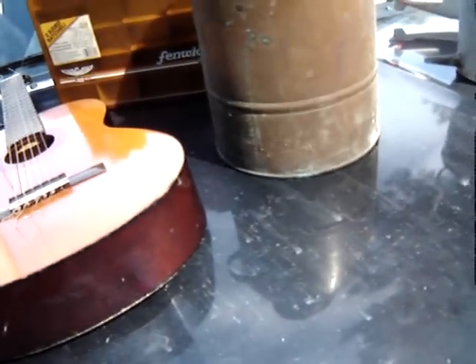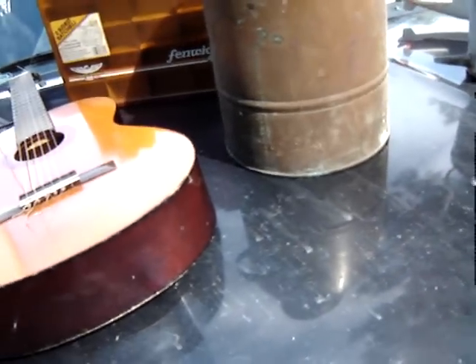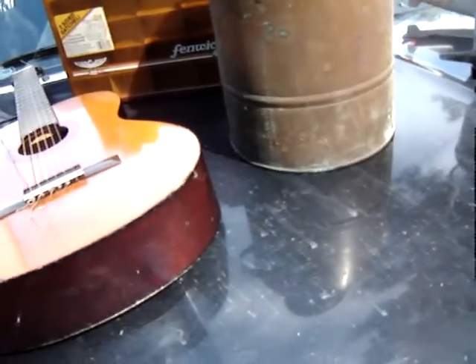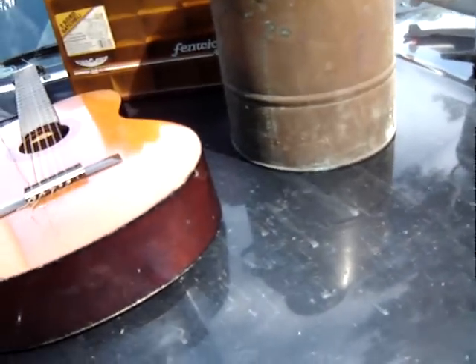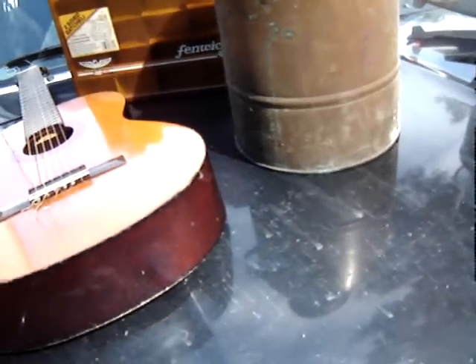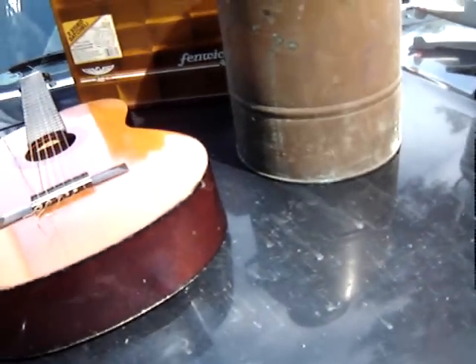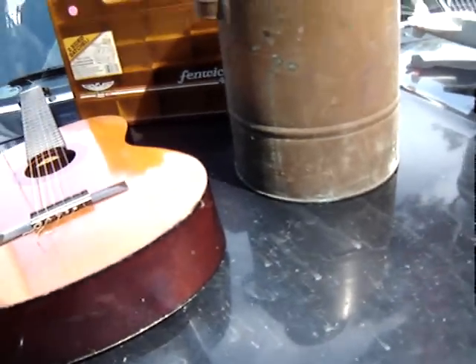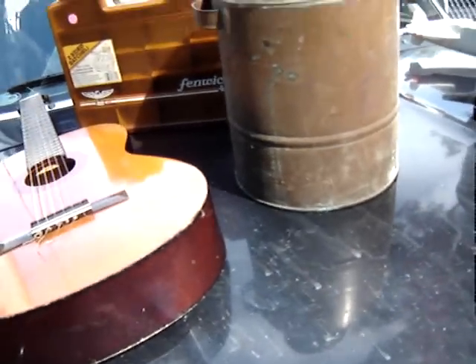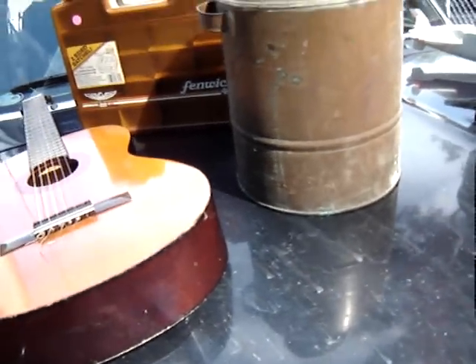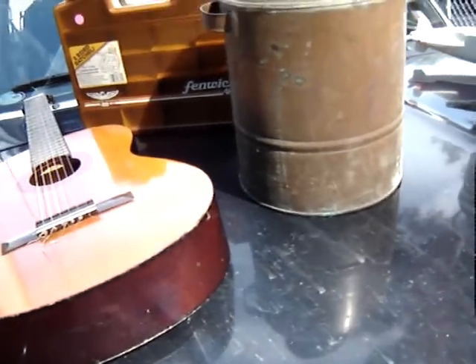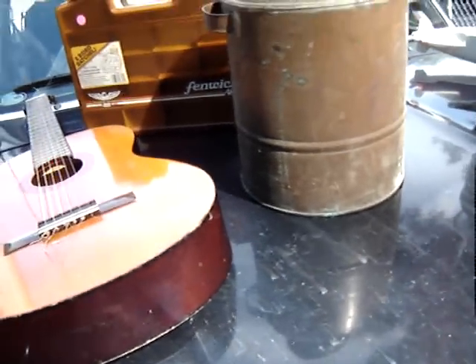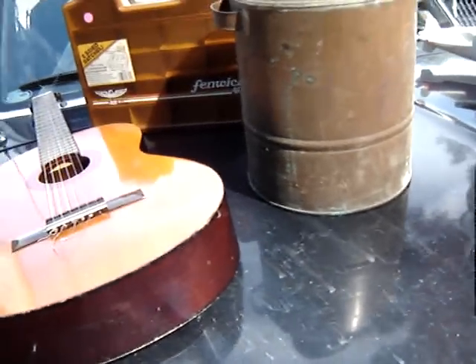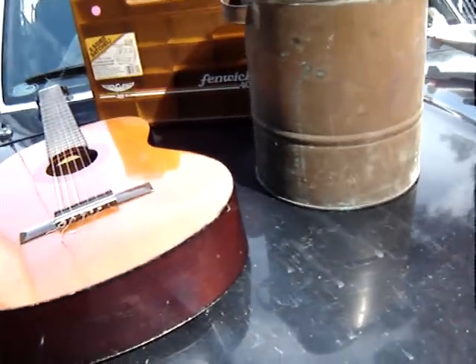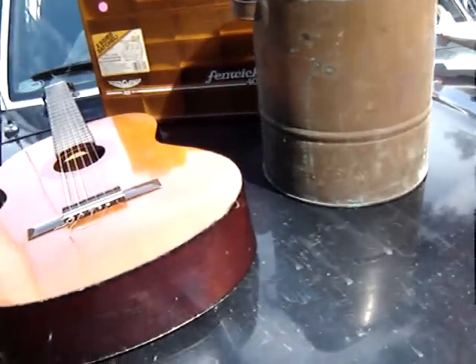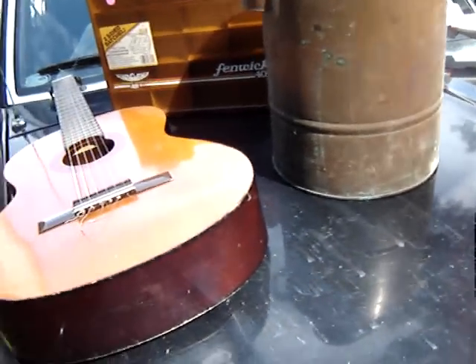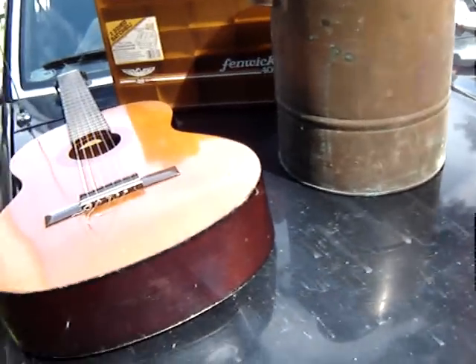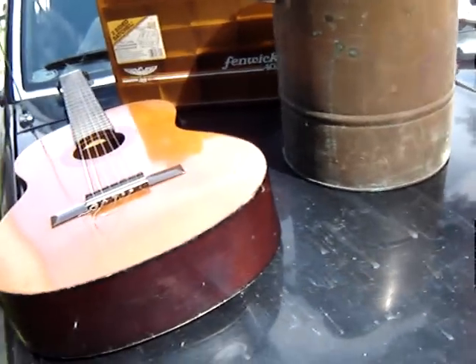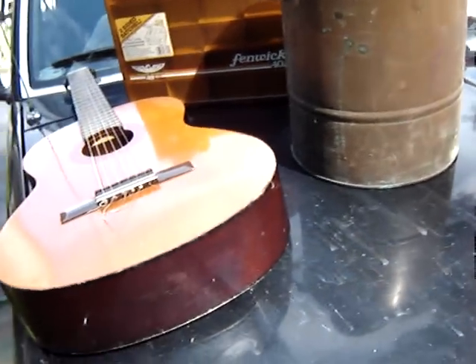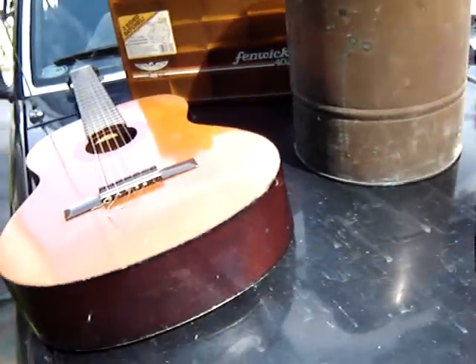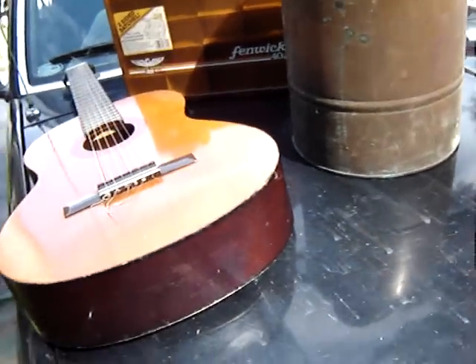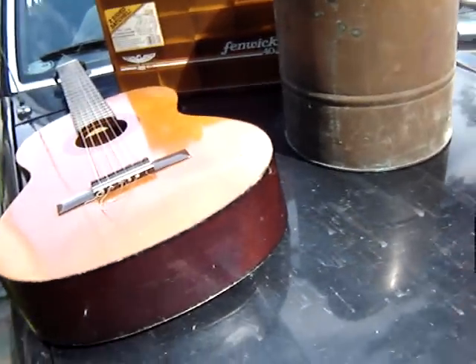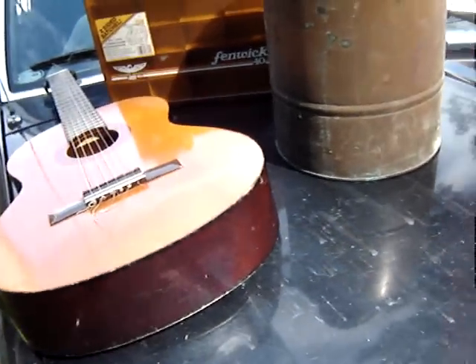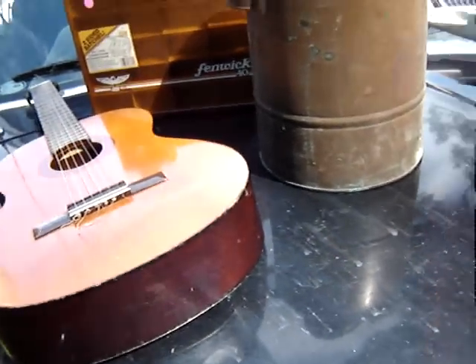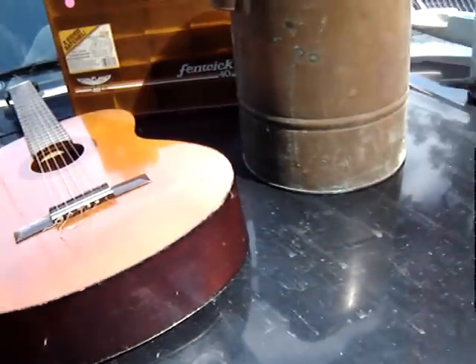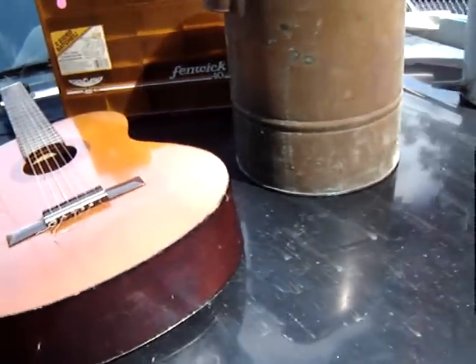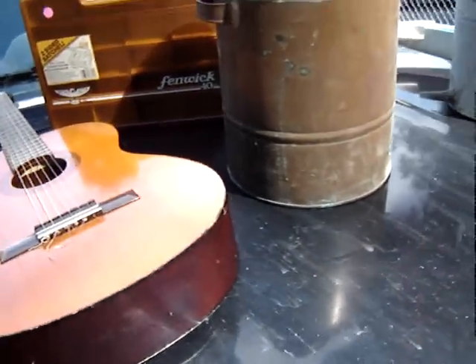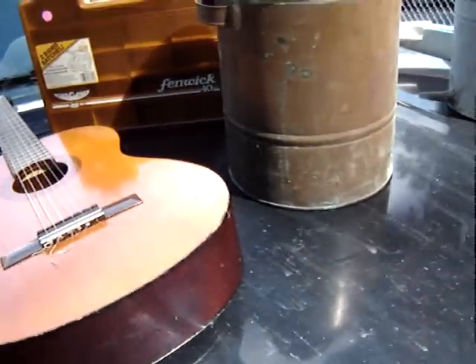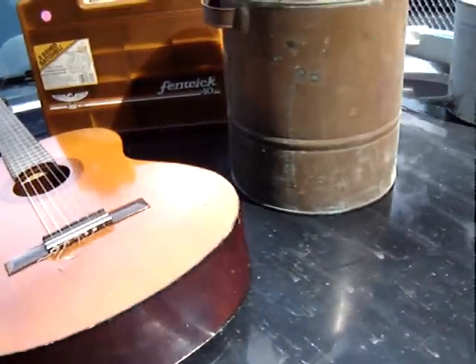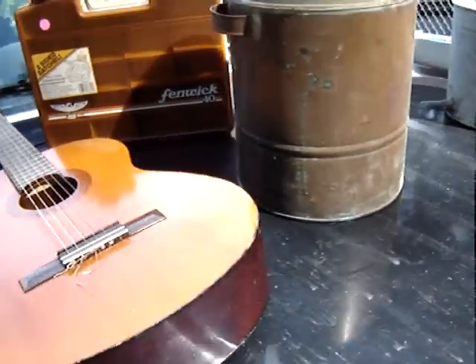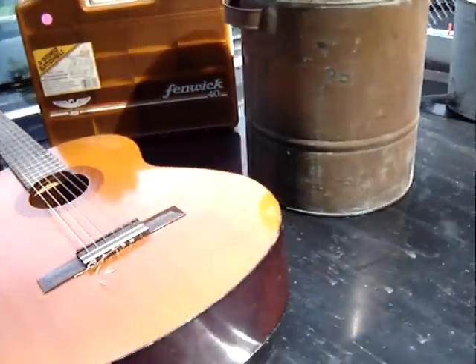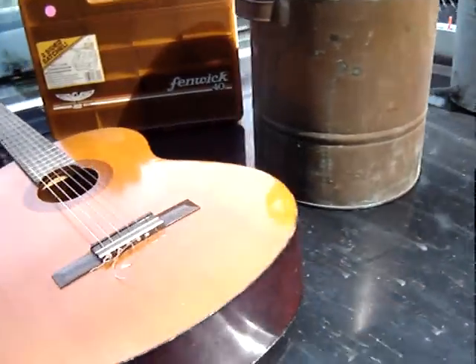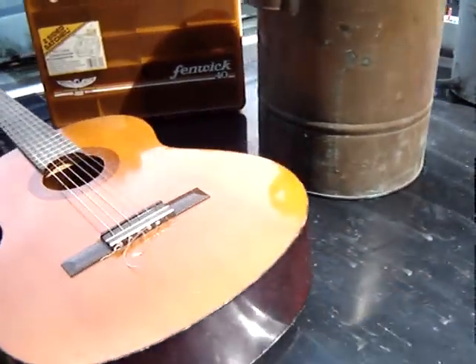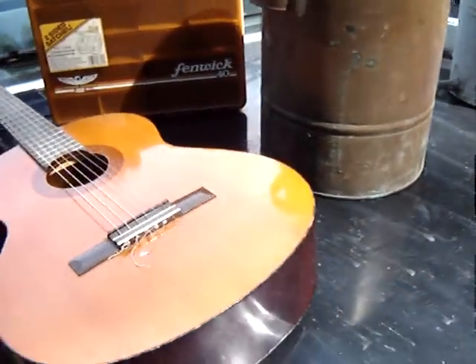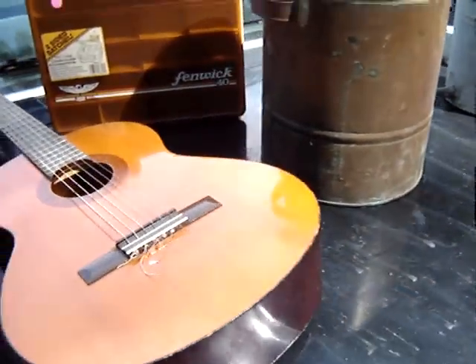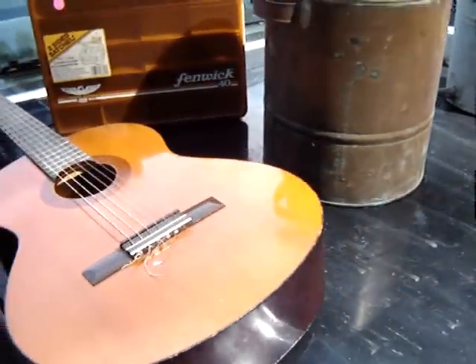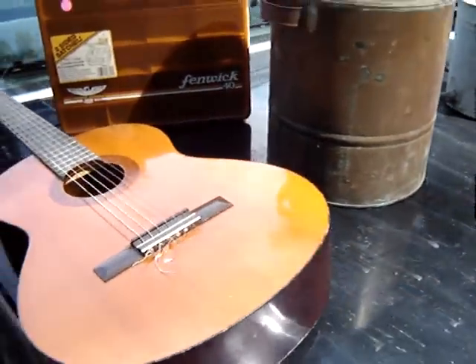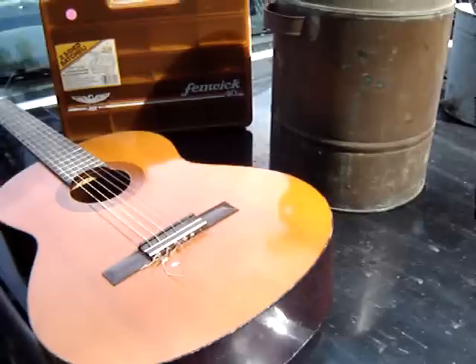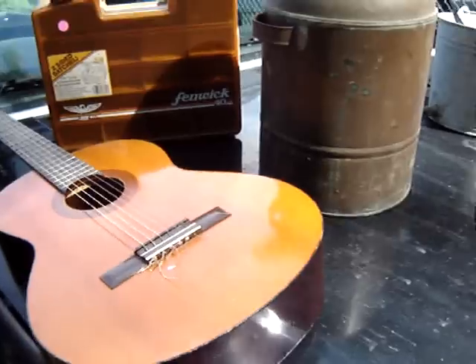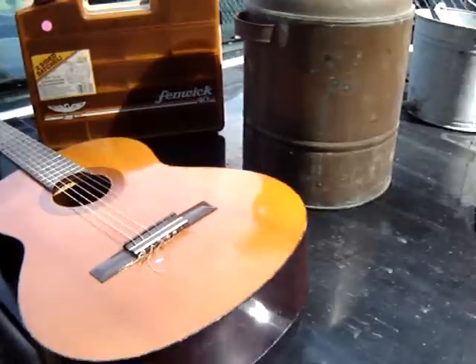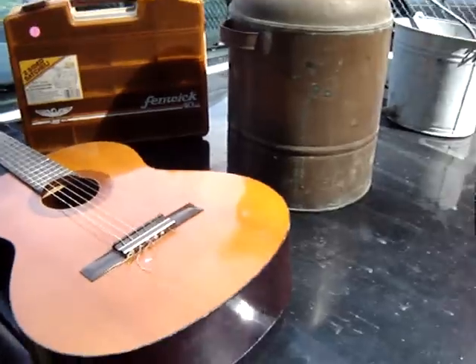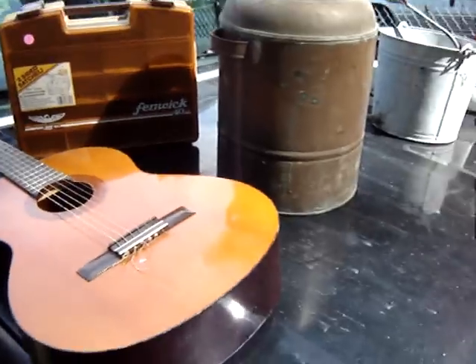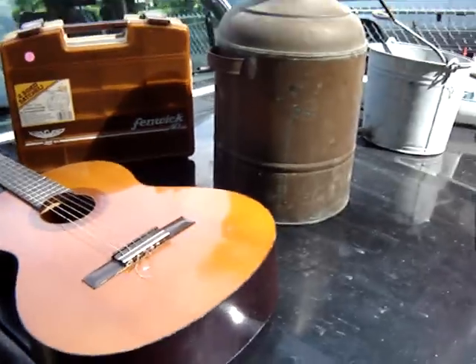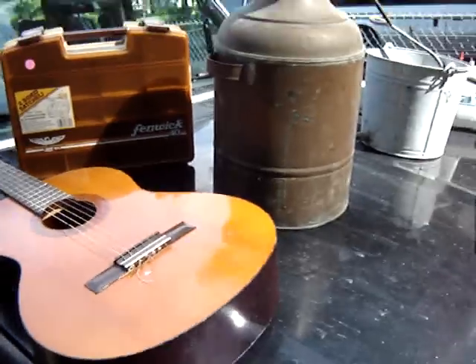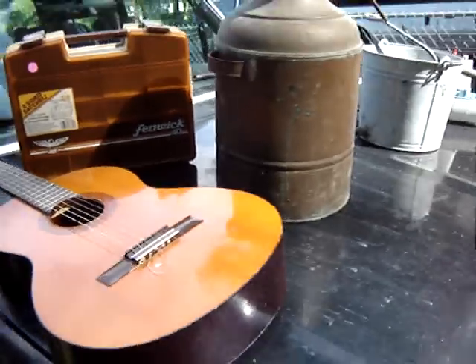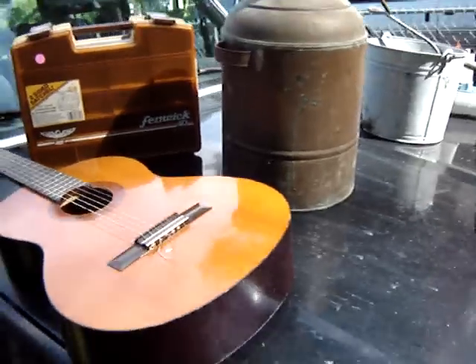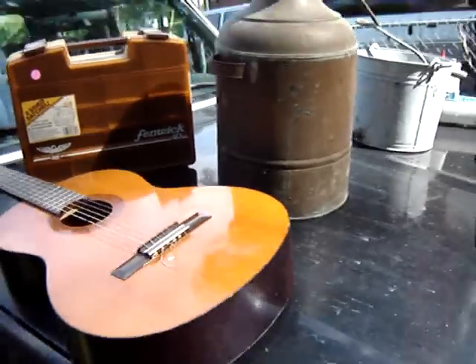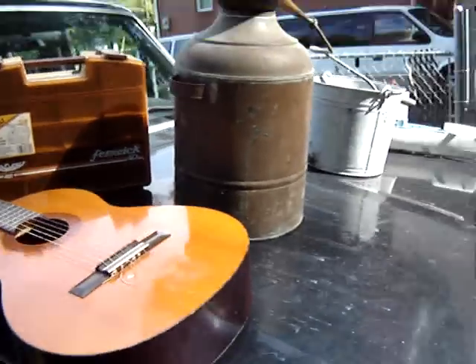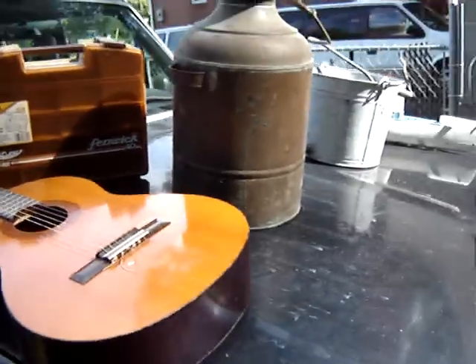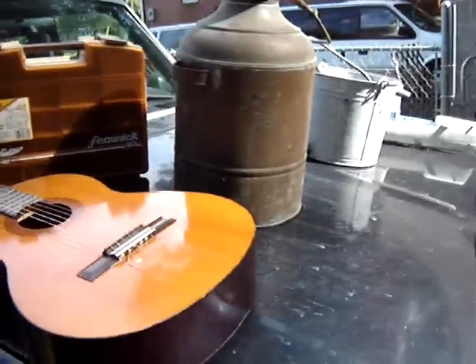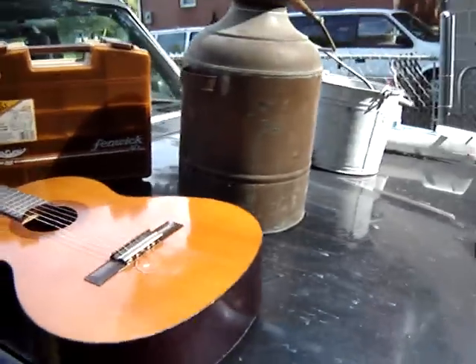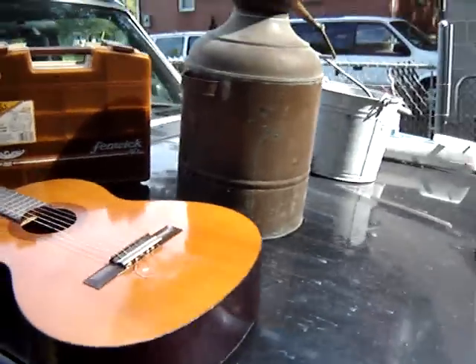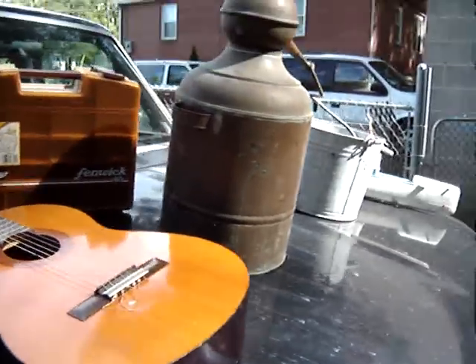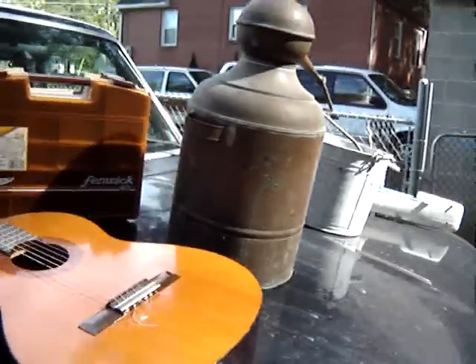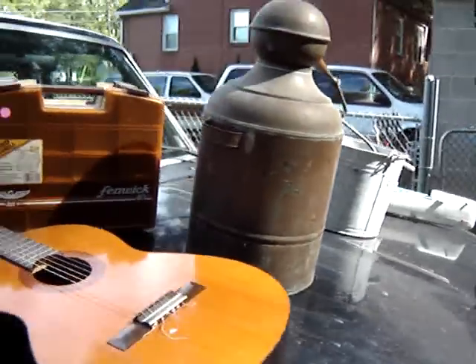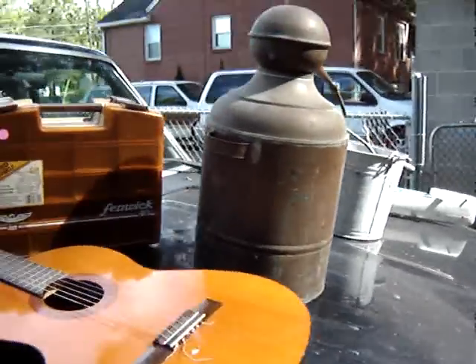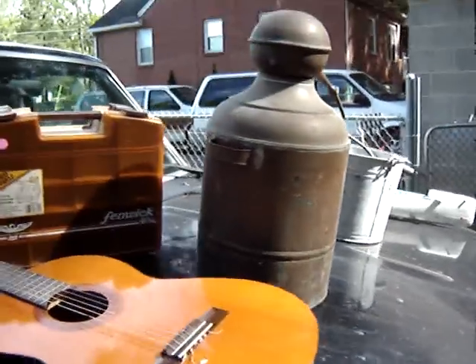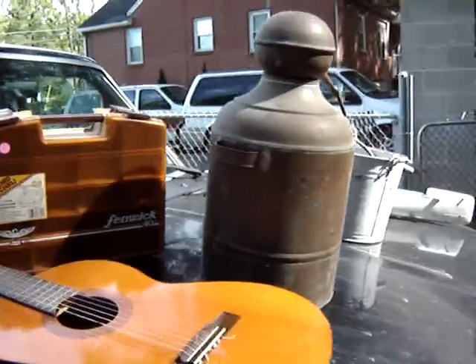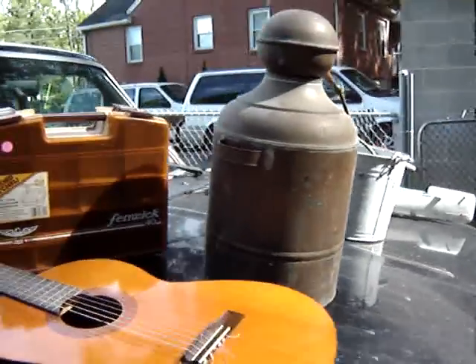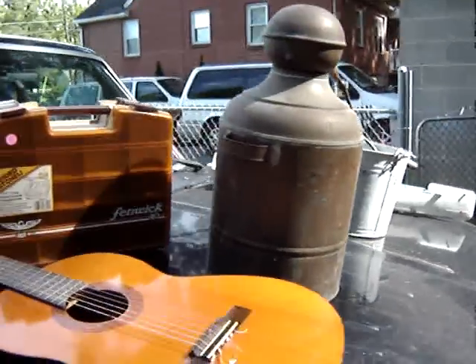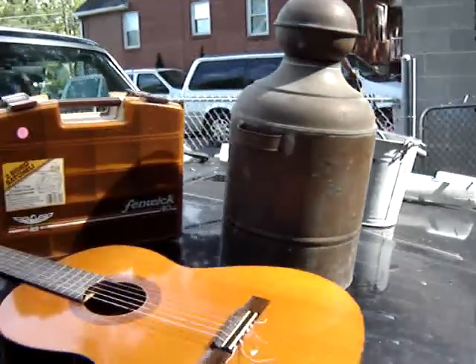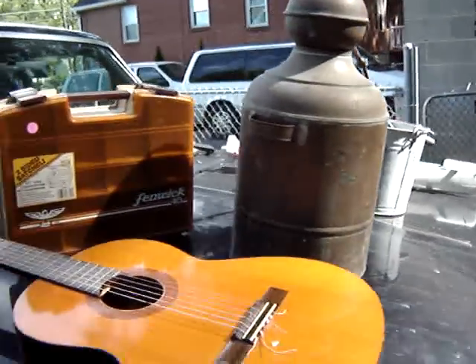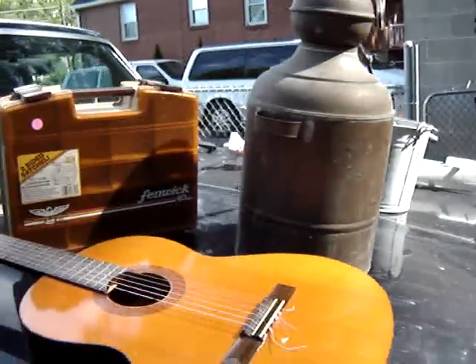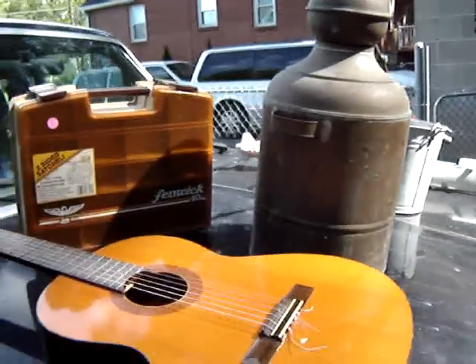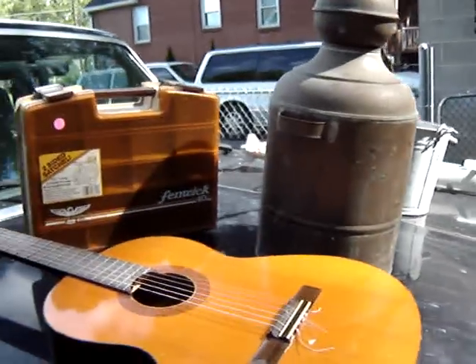Go out there and find some stuff. Get out there this weekend. Go to some yard sales and flea markets. The good stuff is out there.